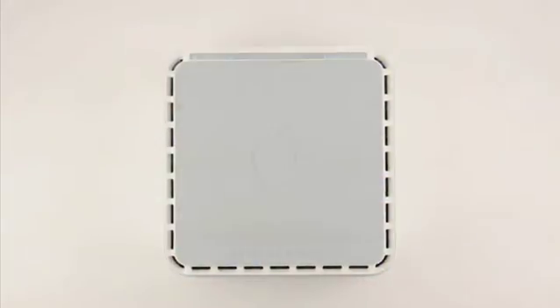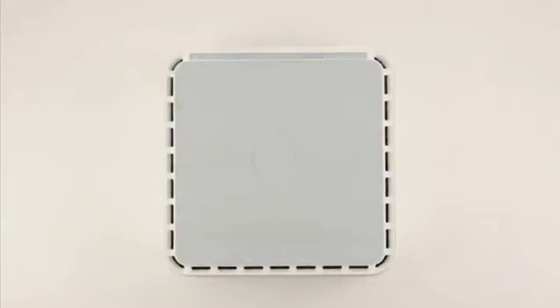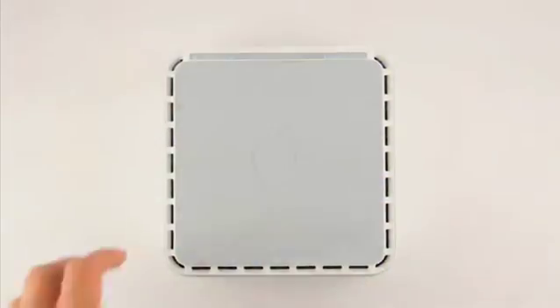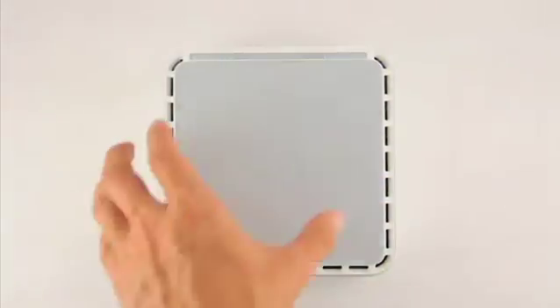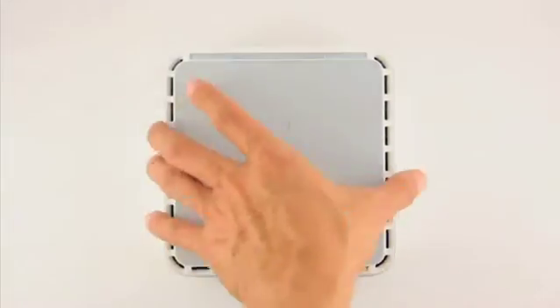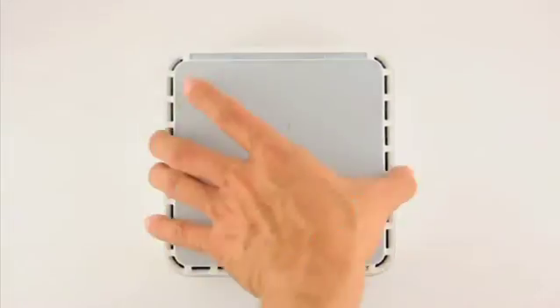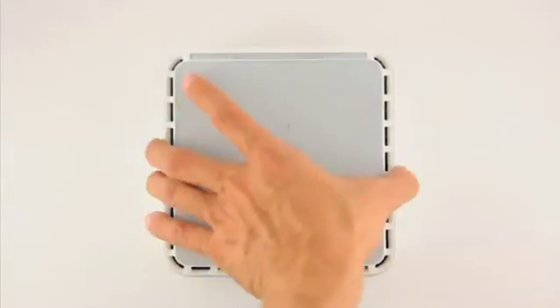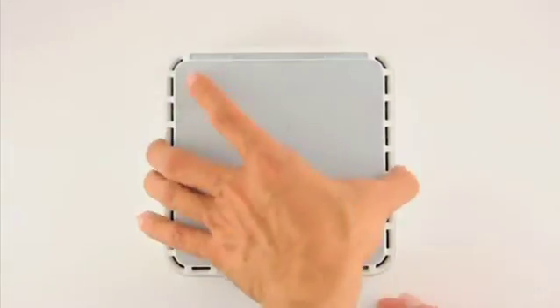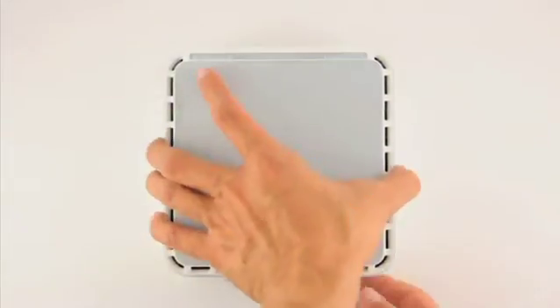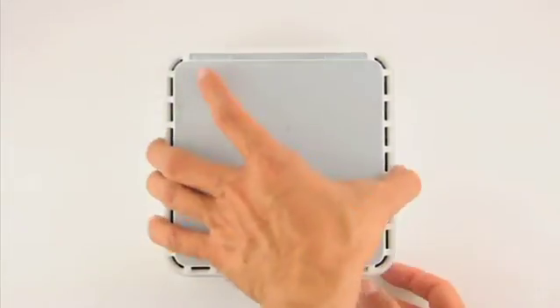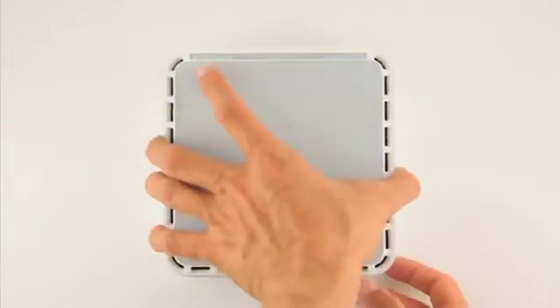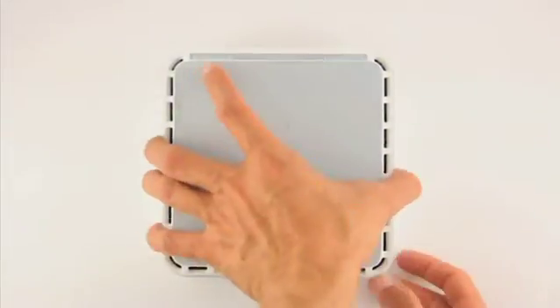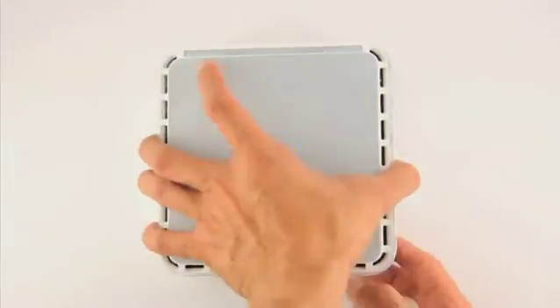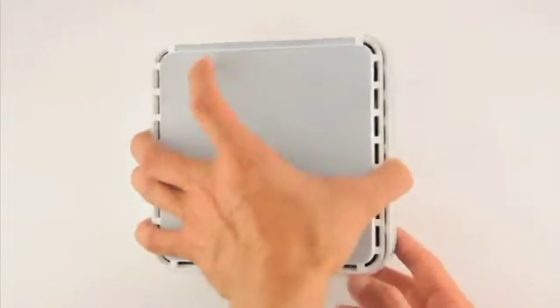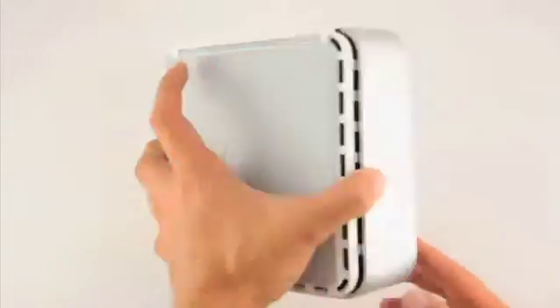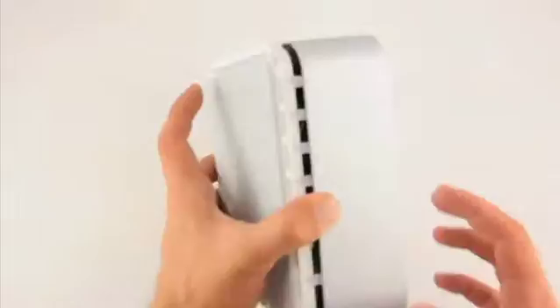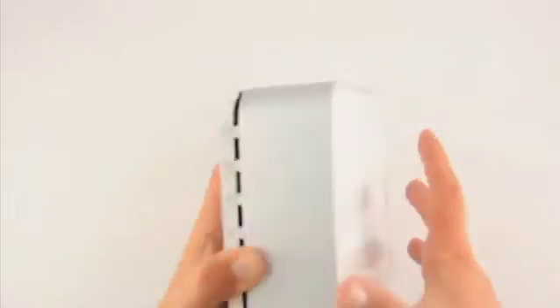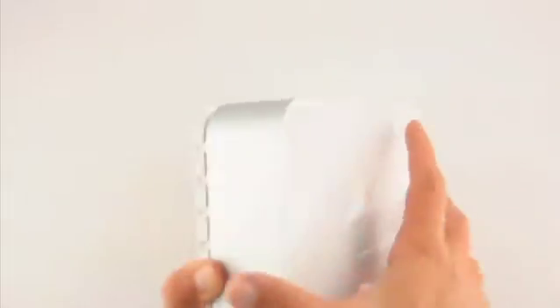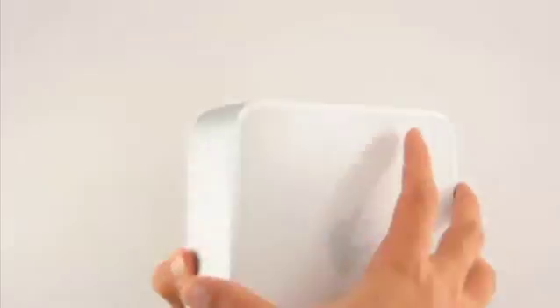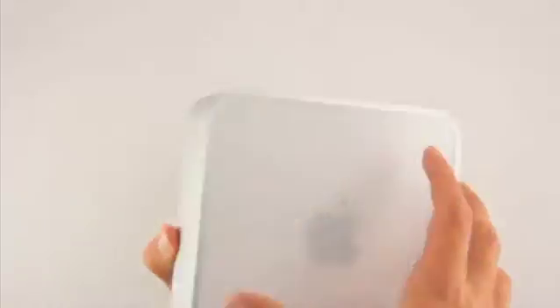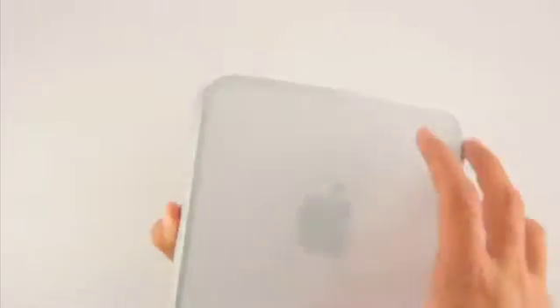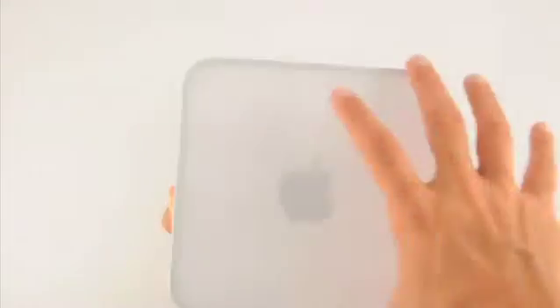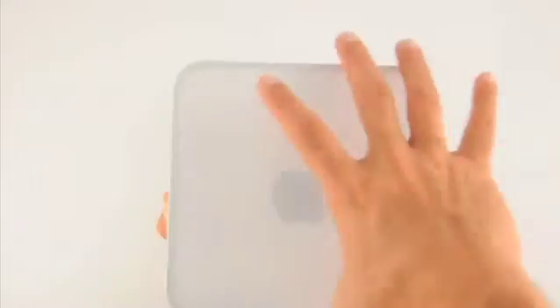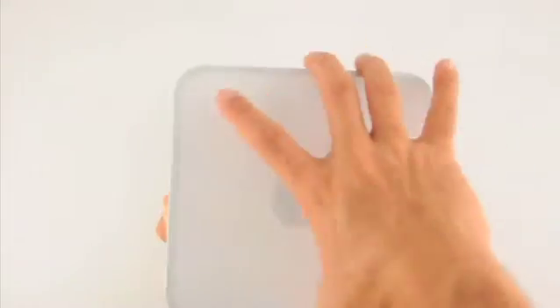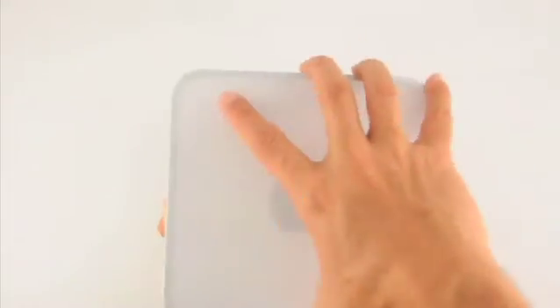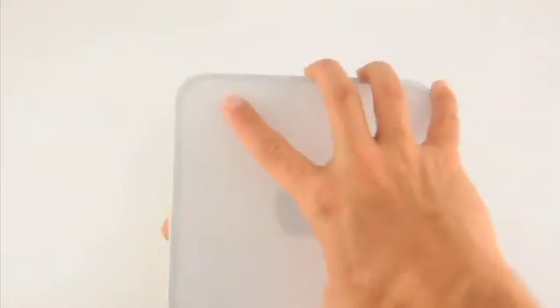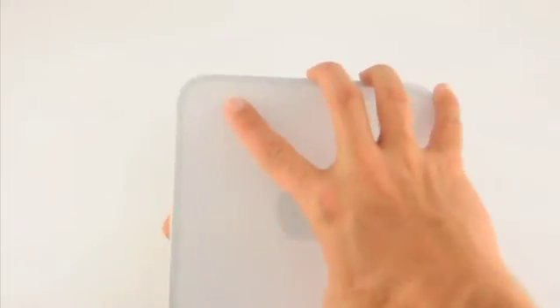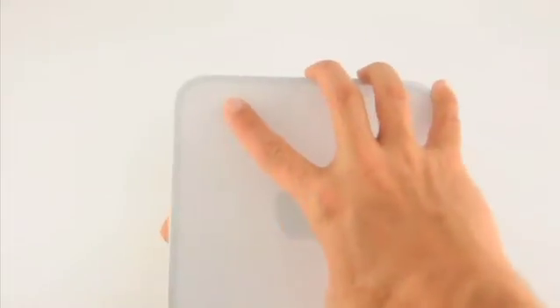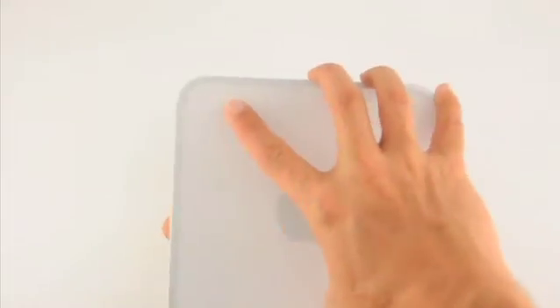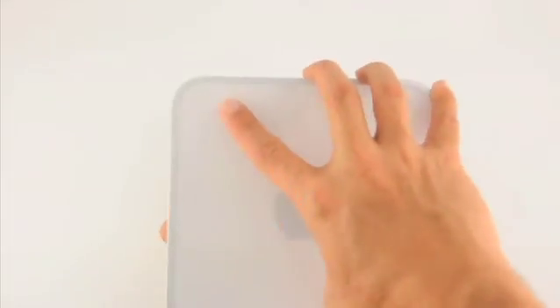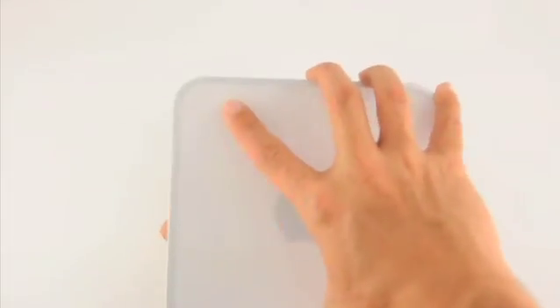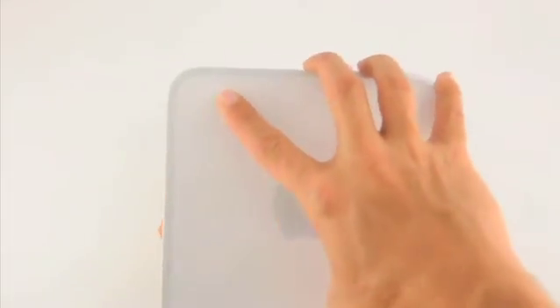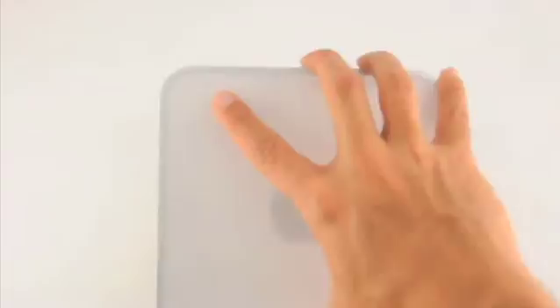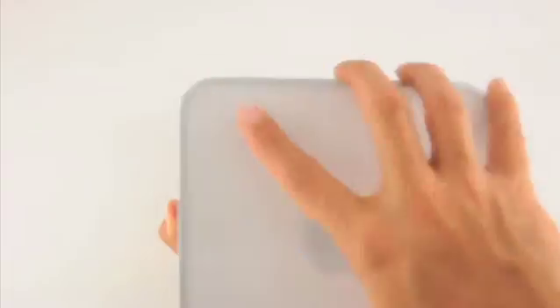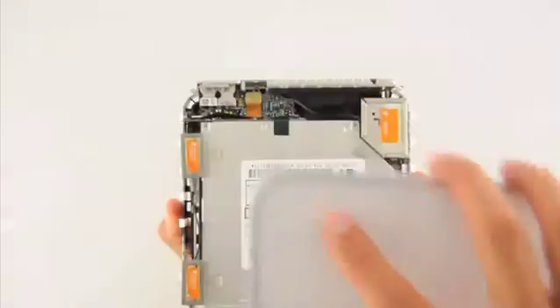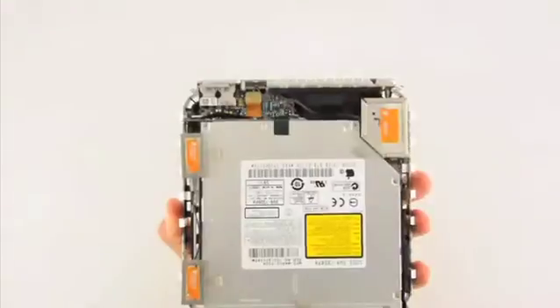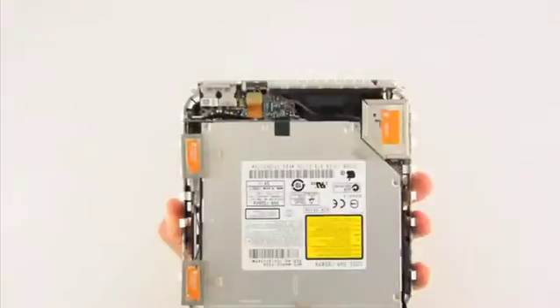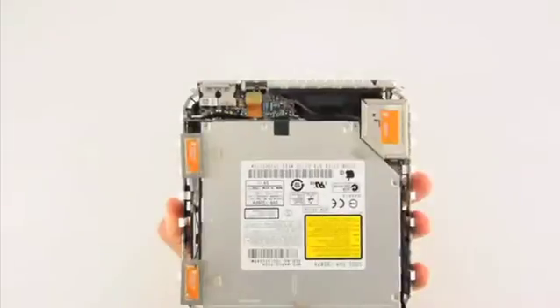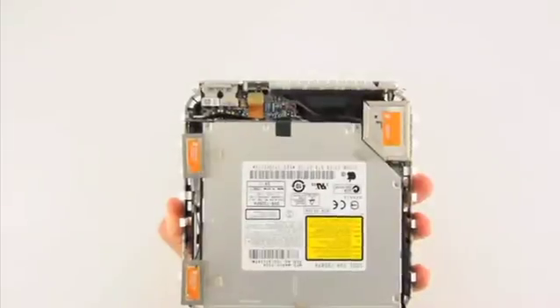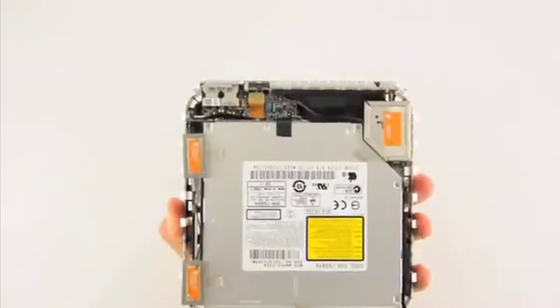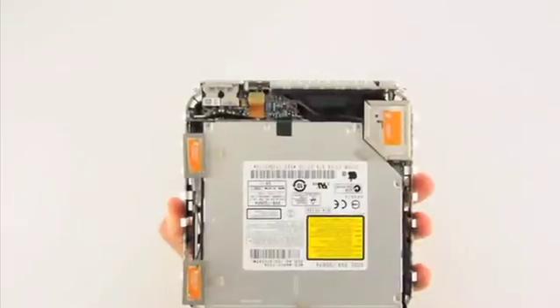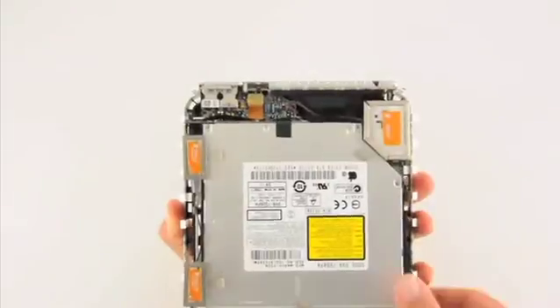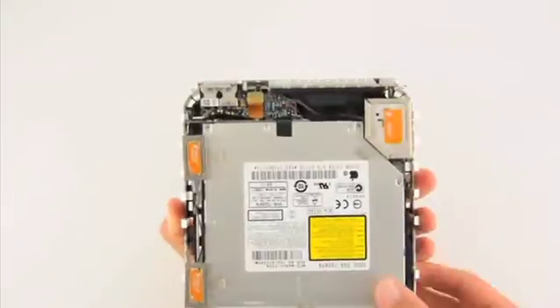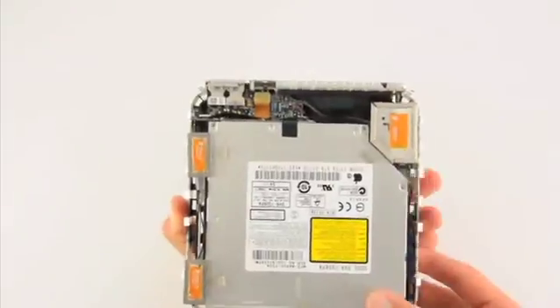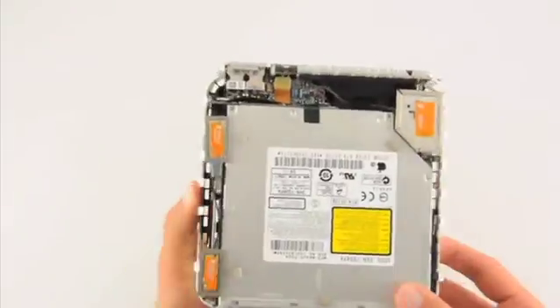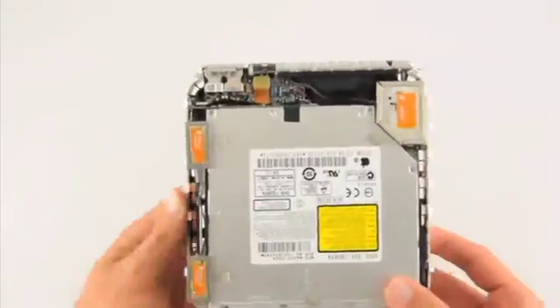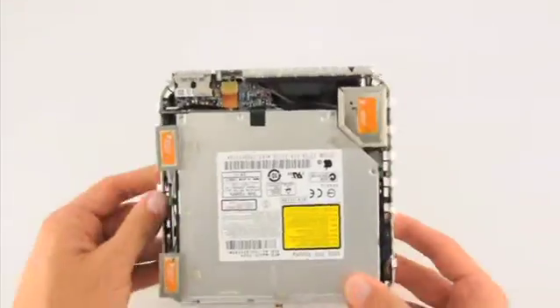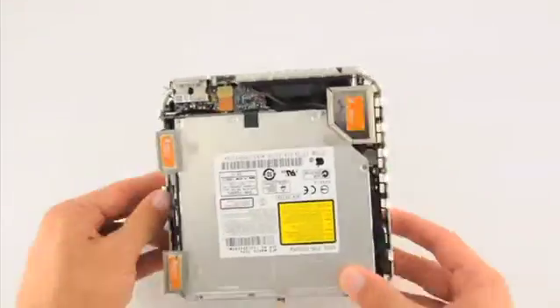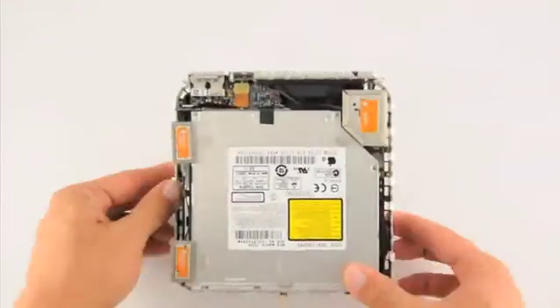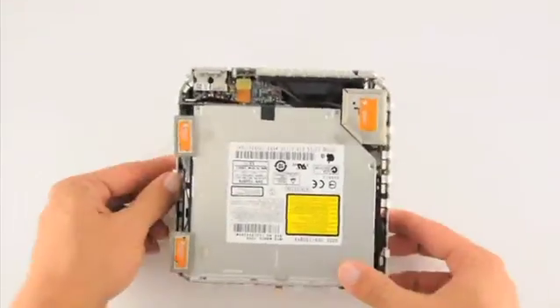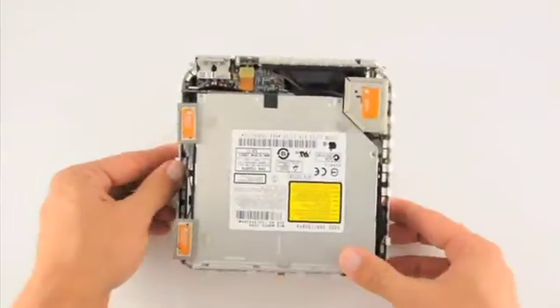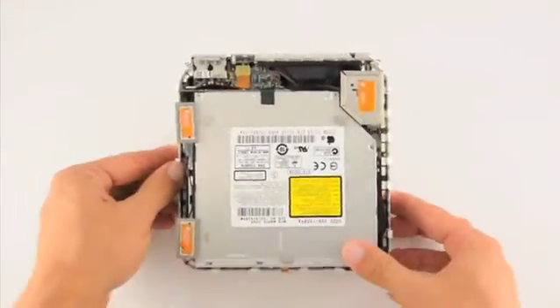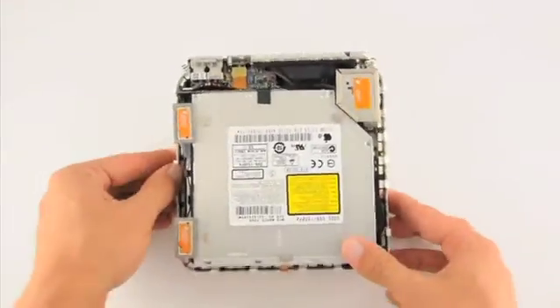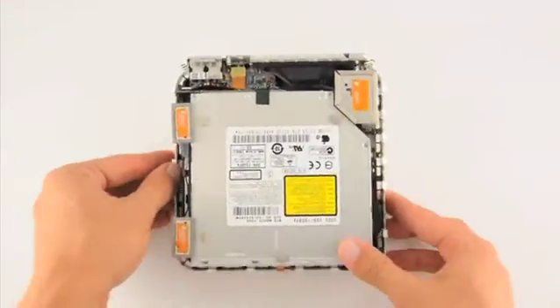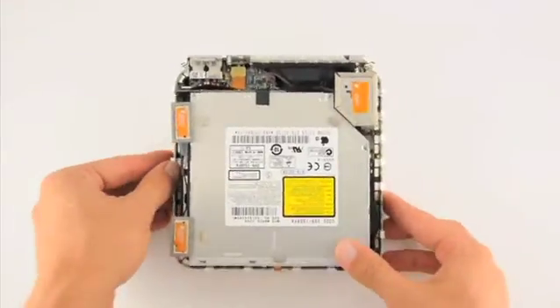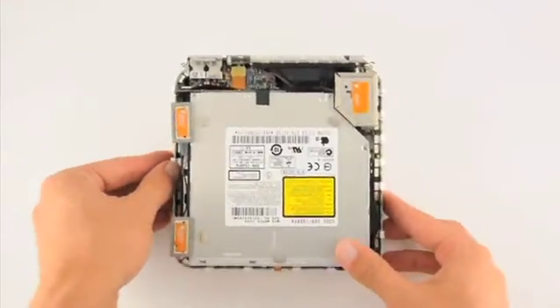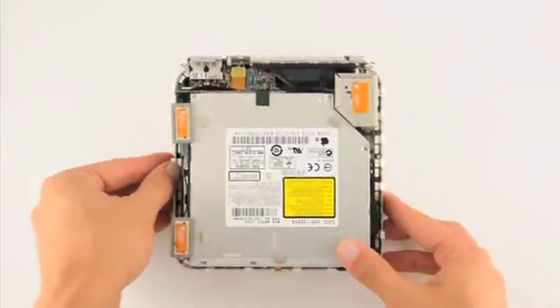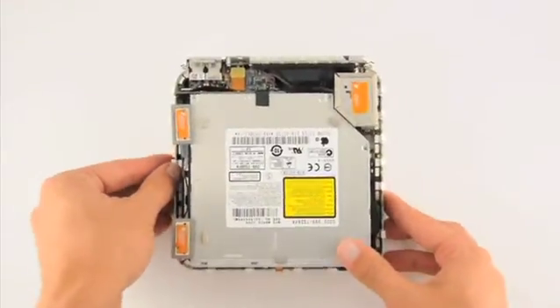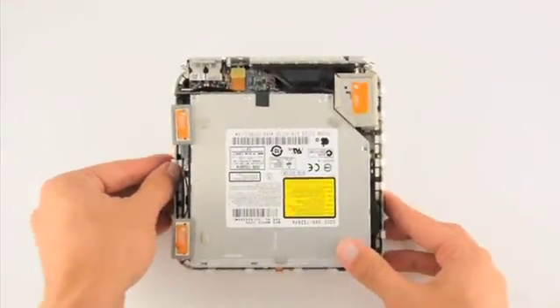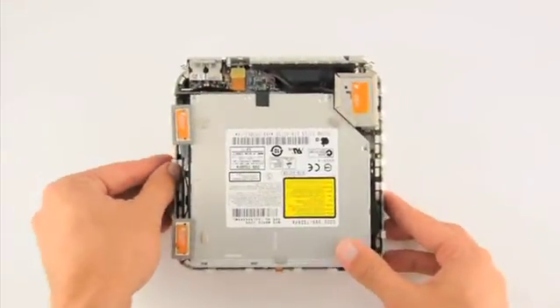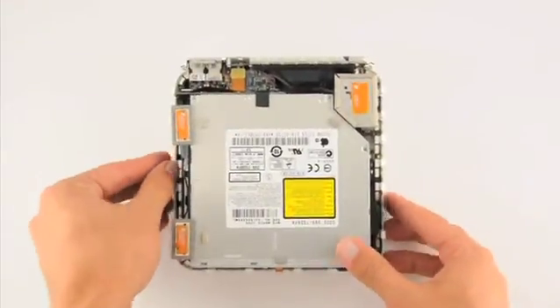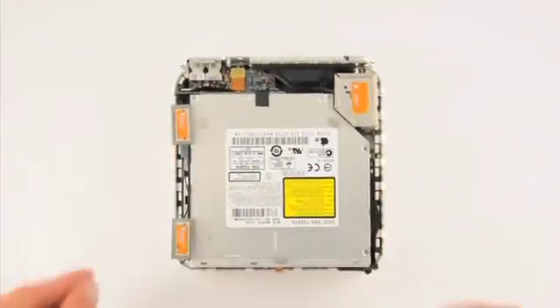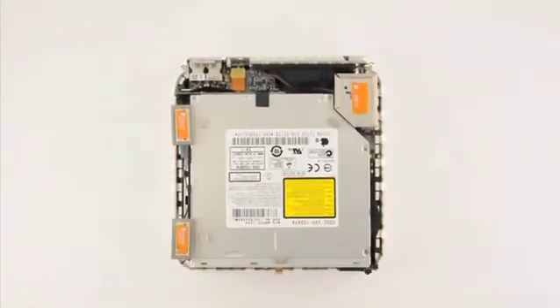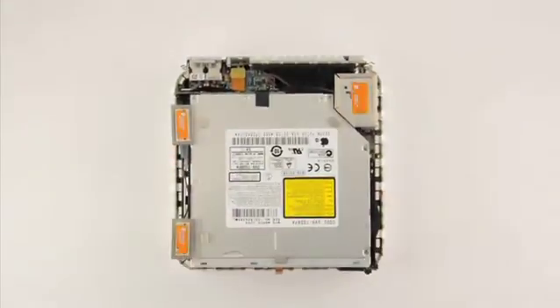Once all the clips have been loosened, you can flip over the Mac Mini and pull the top cover off.